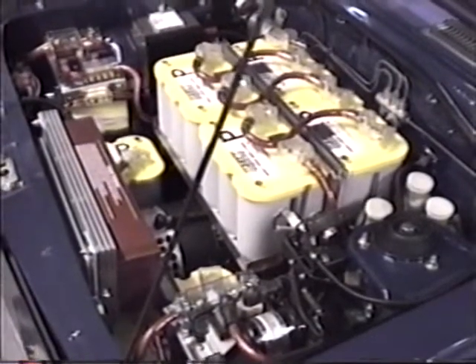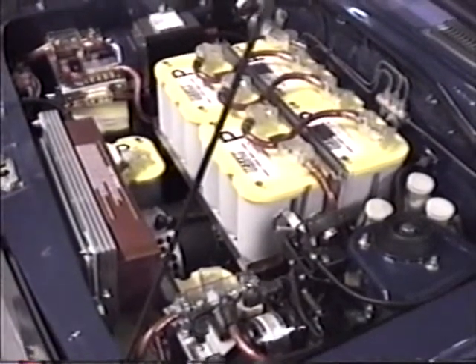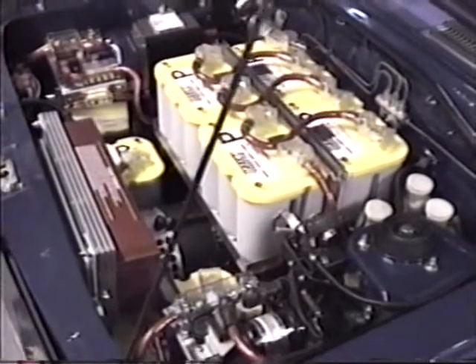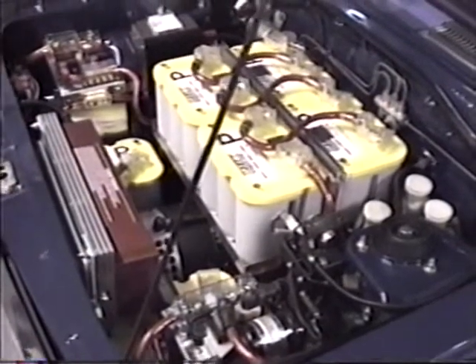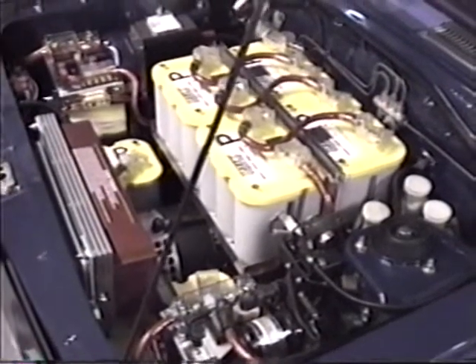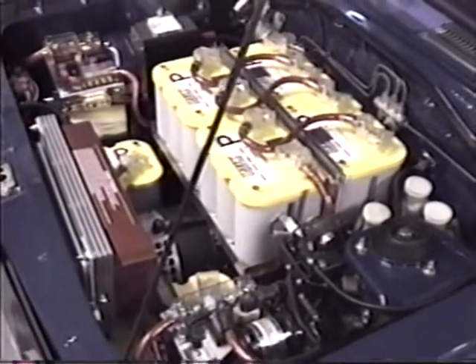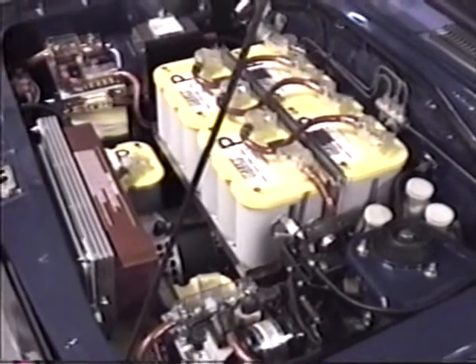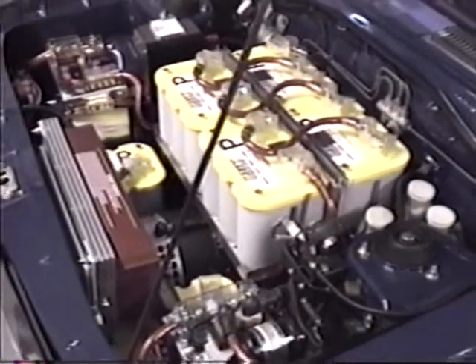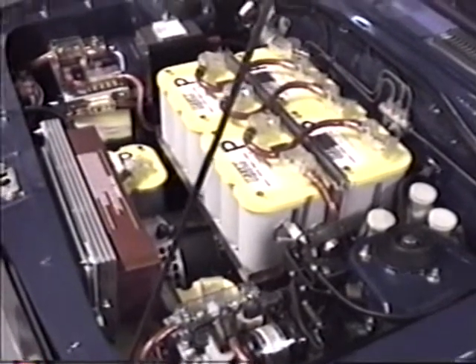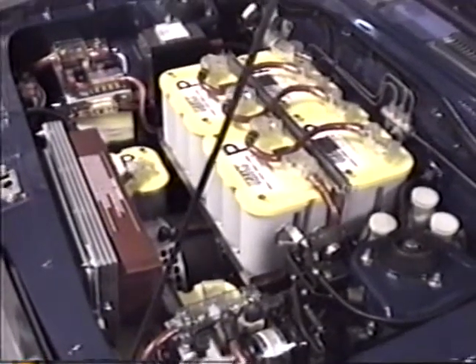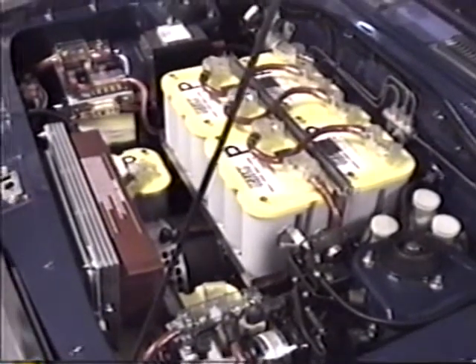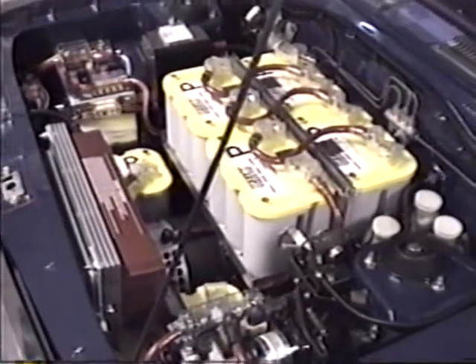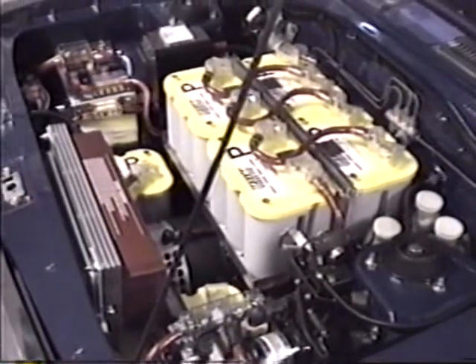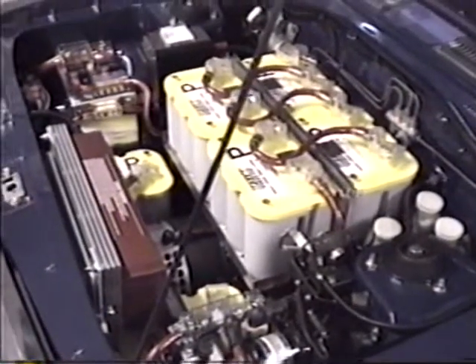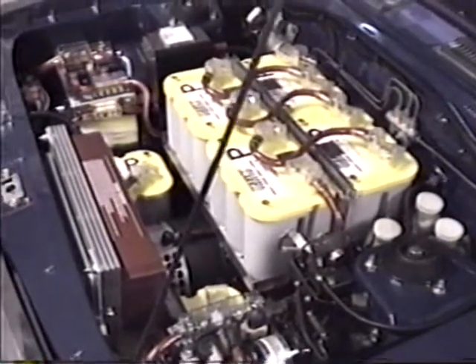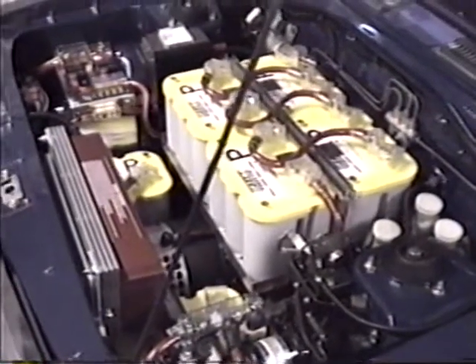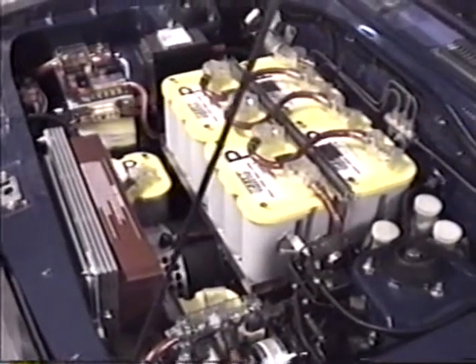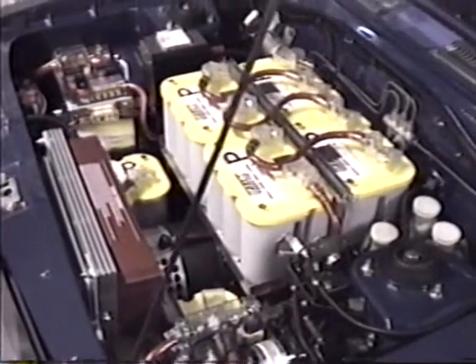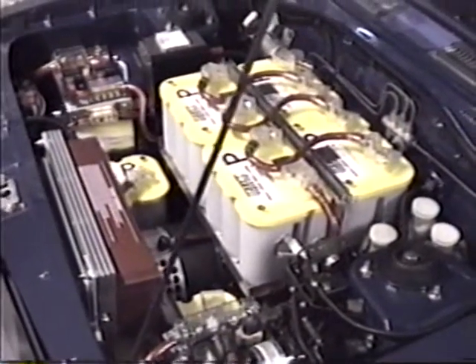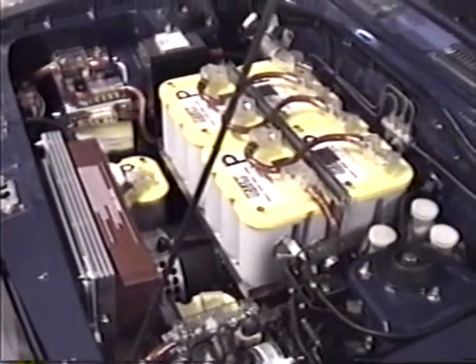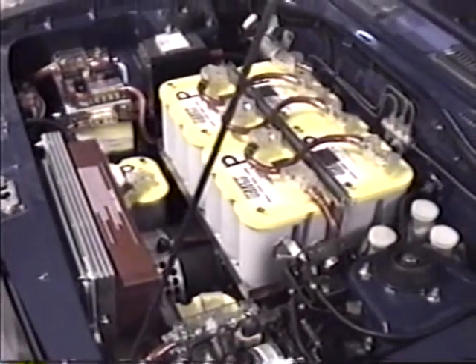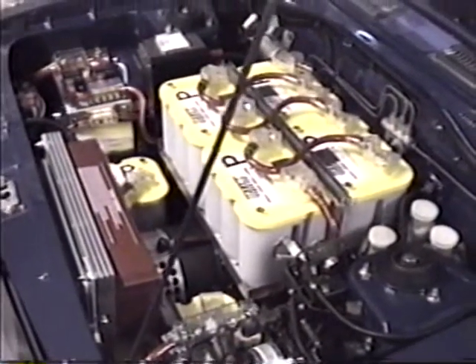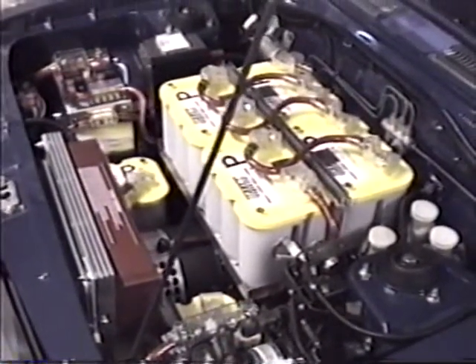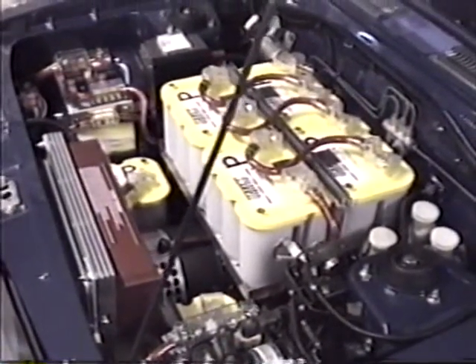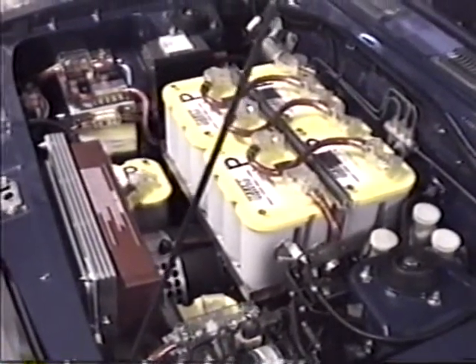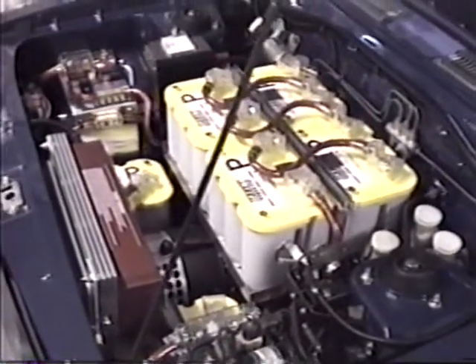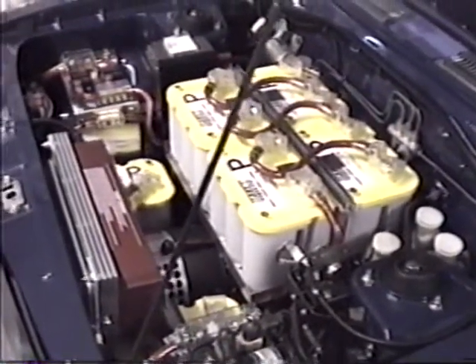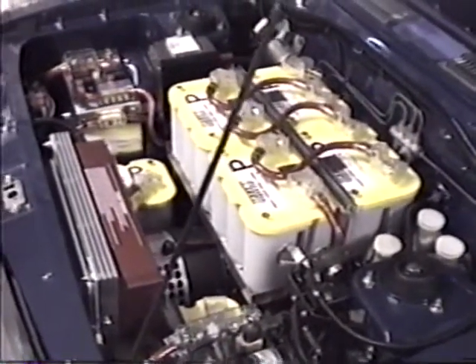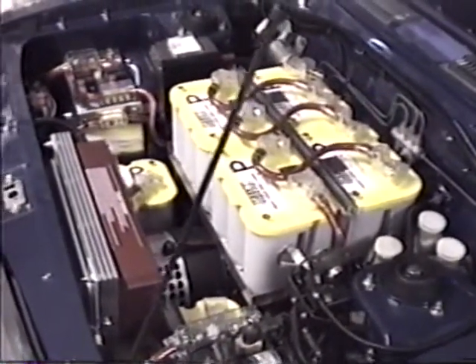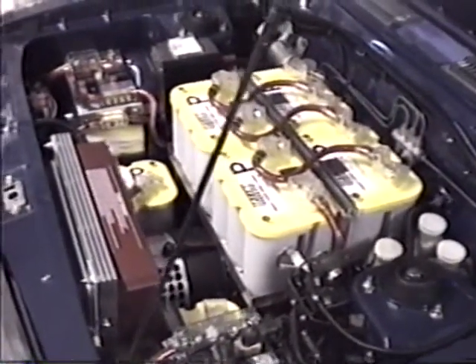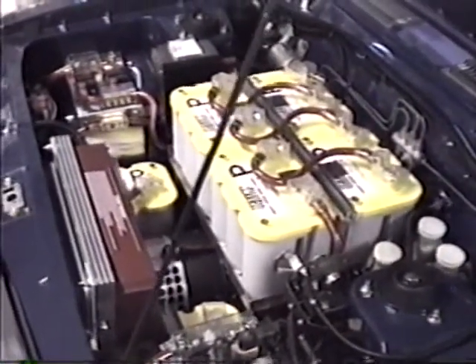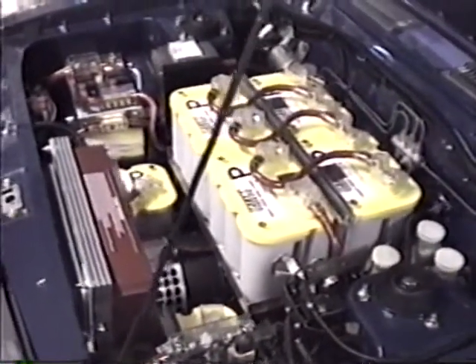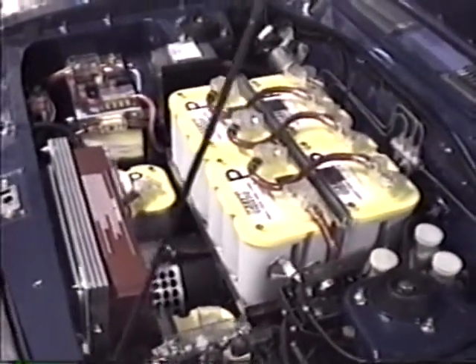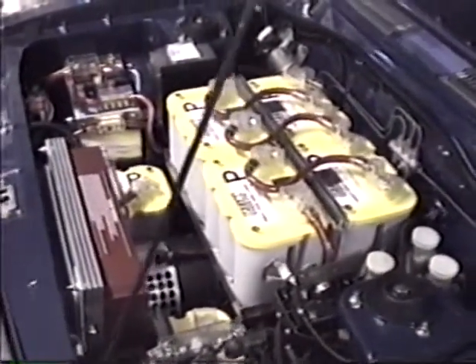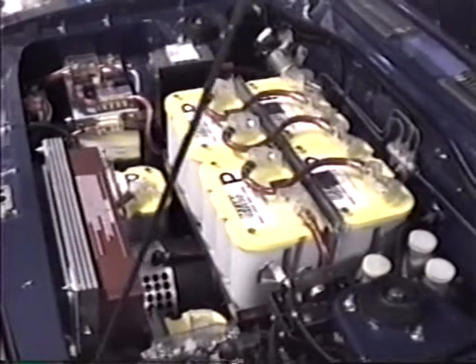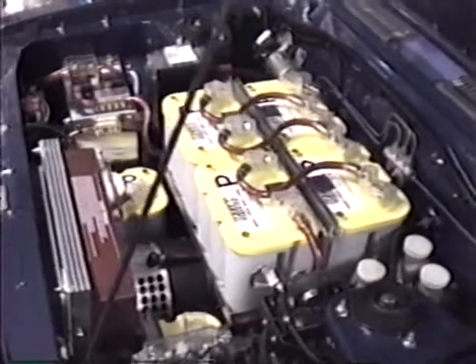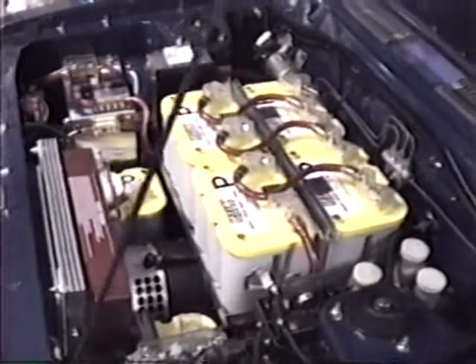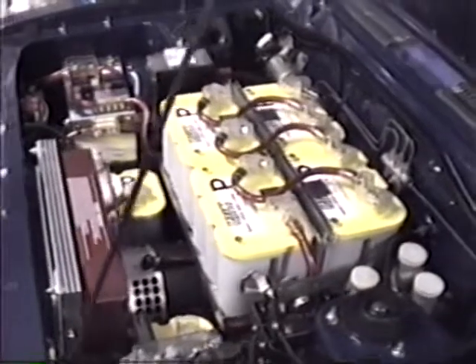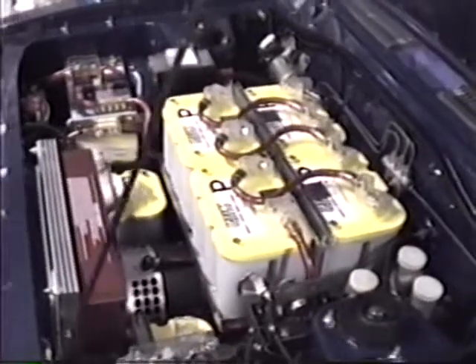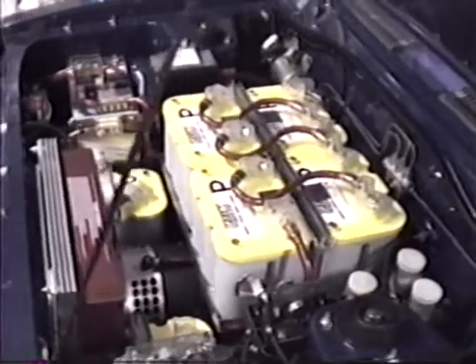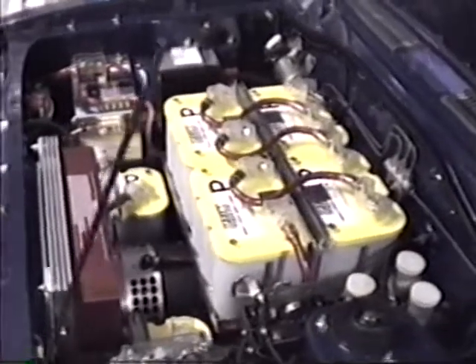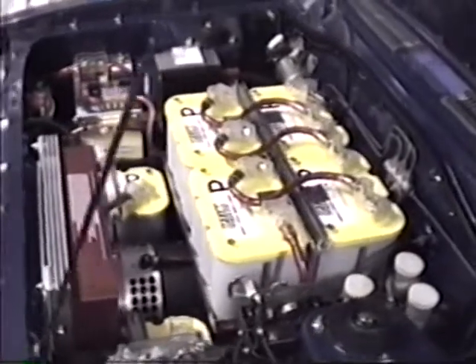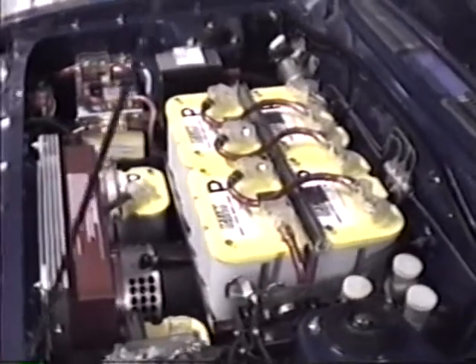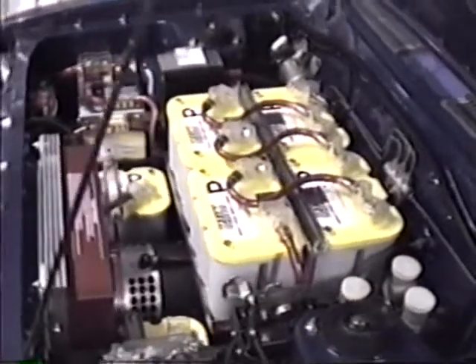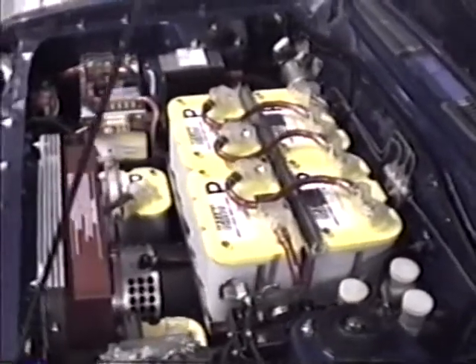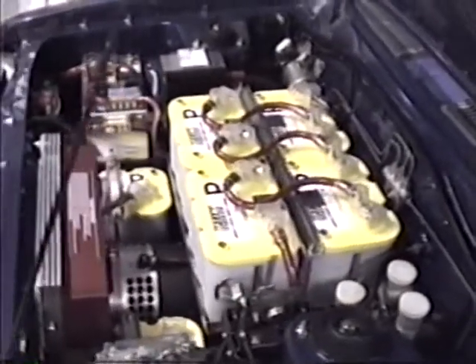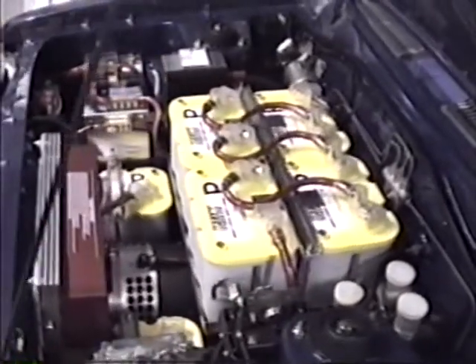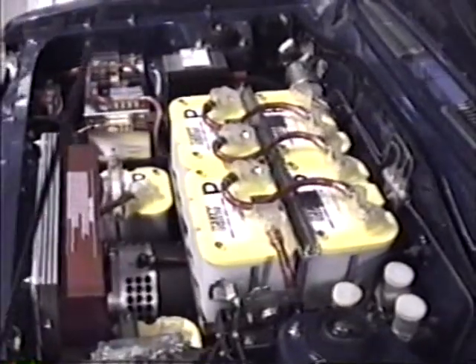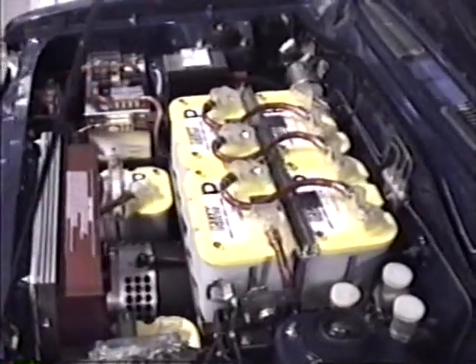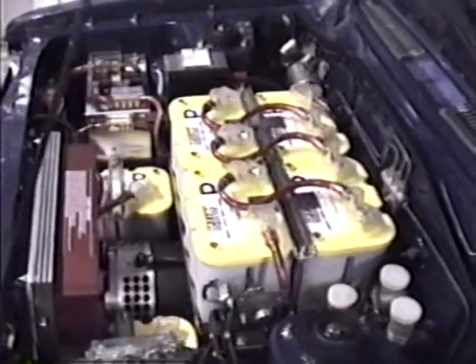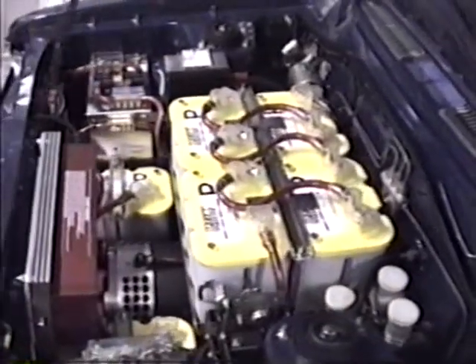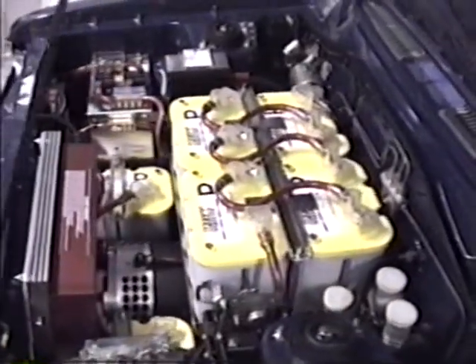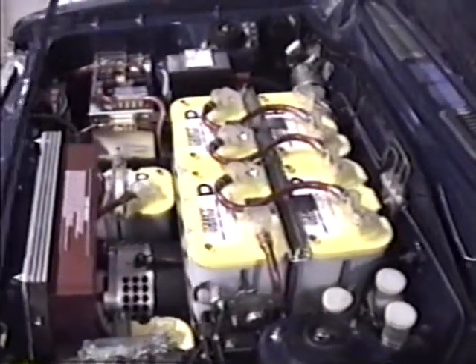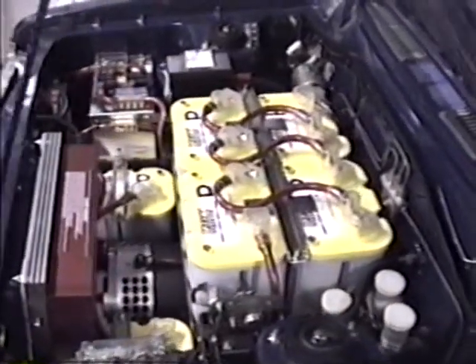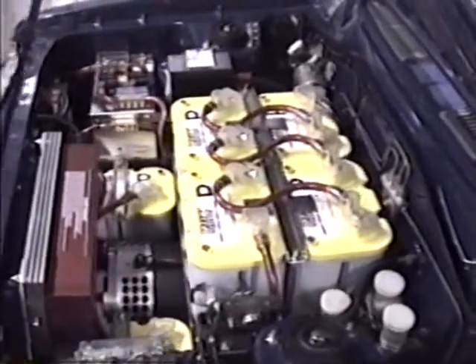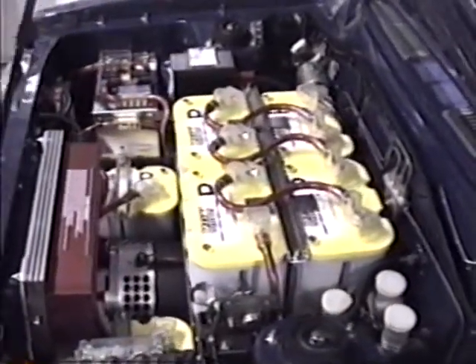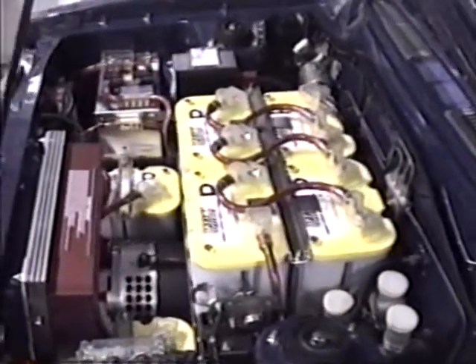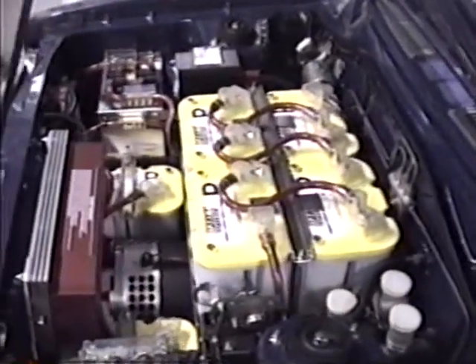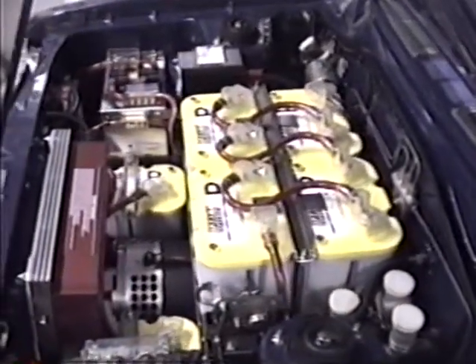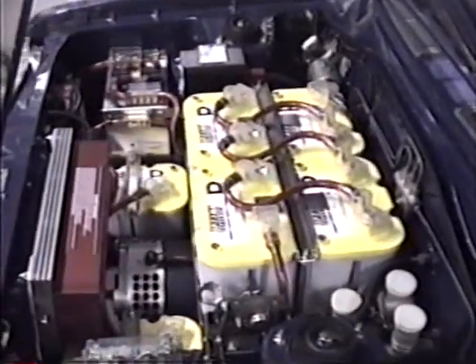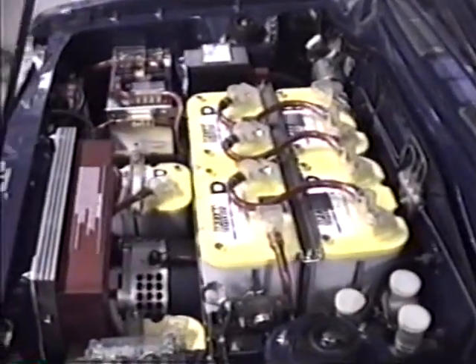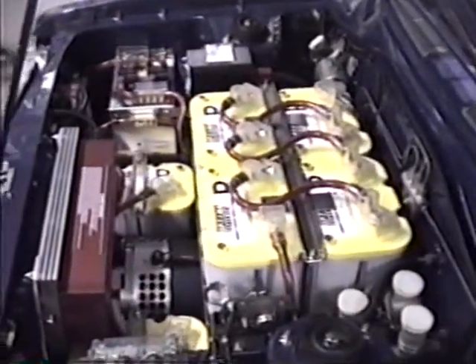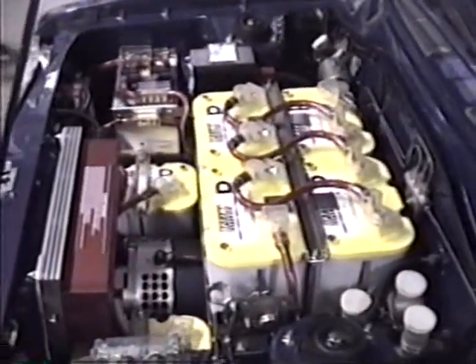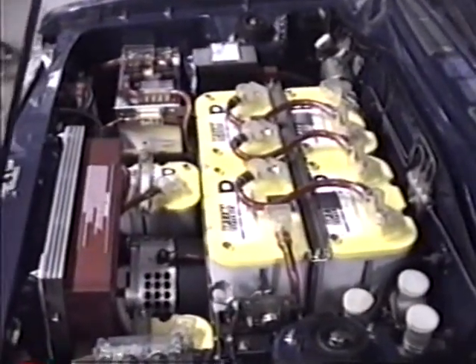1972 Datsun. It's been an electric vehicle for the last 15 years. This is its latest reincarnation.